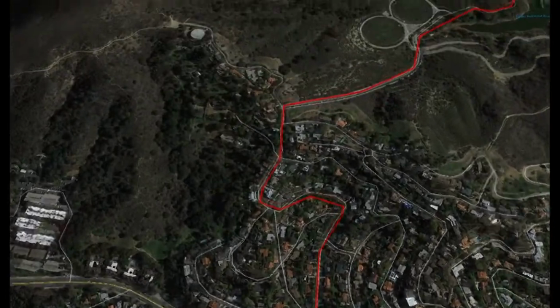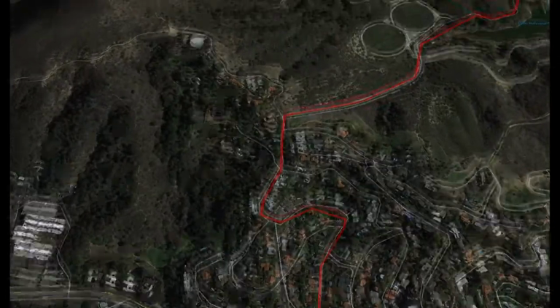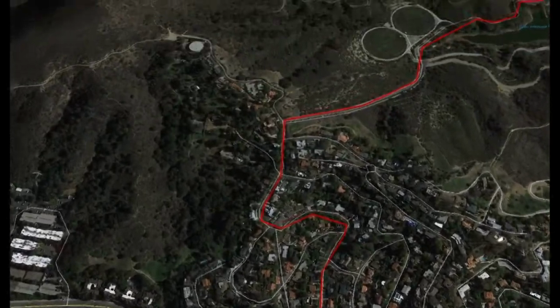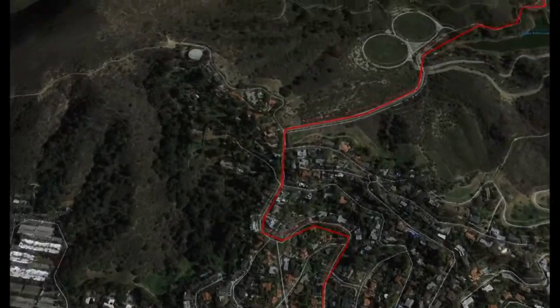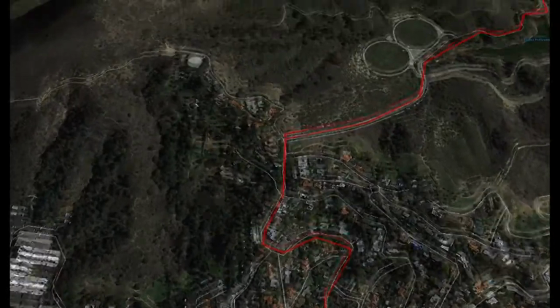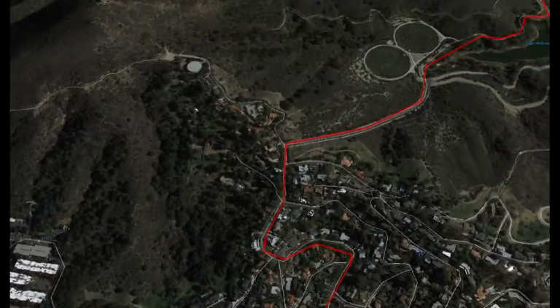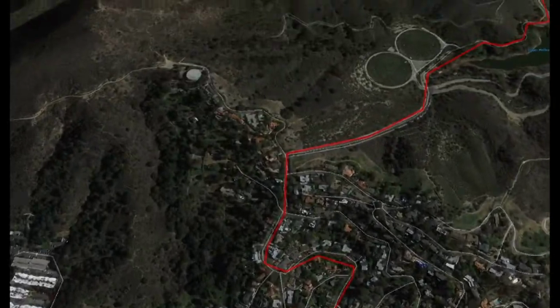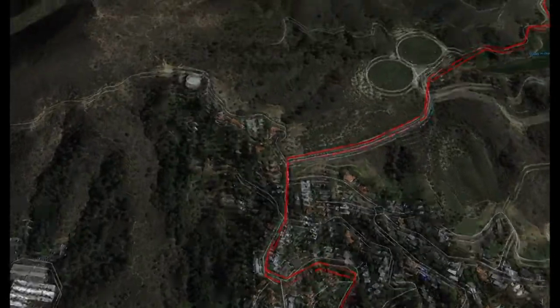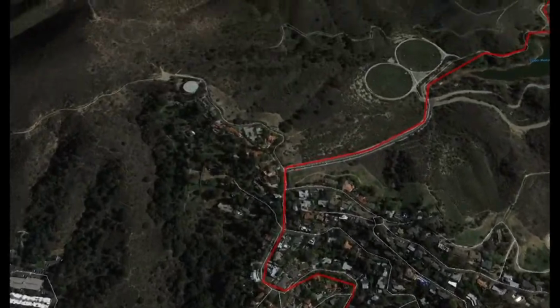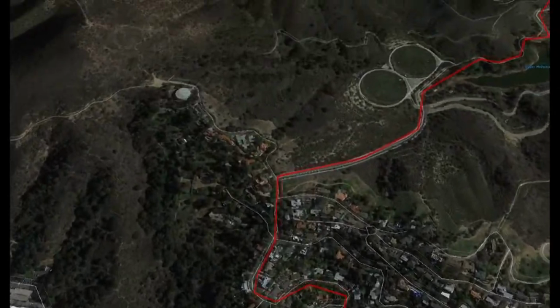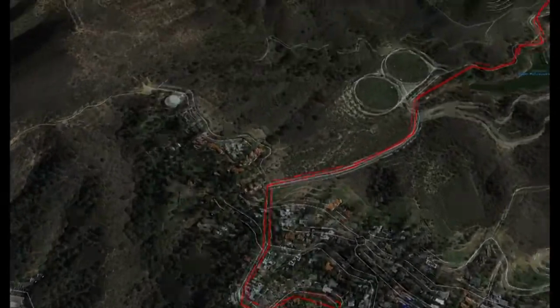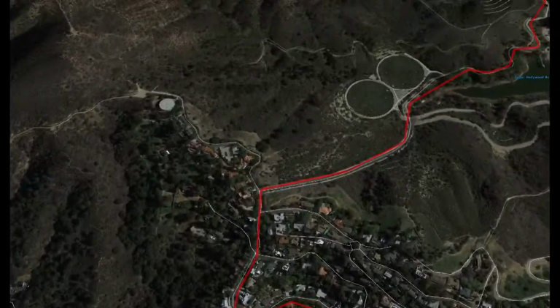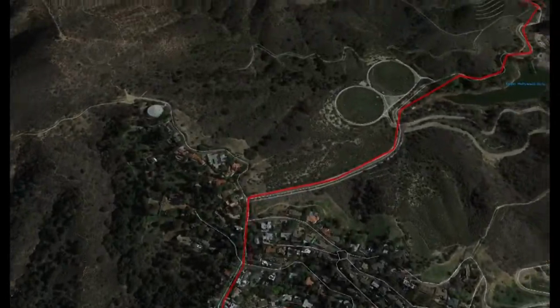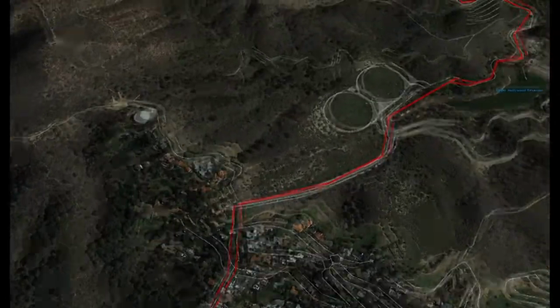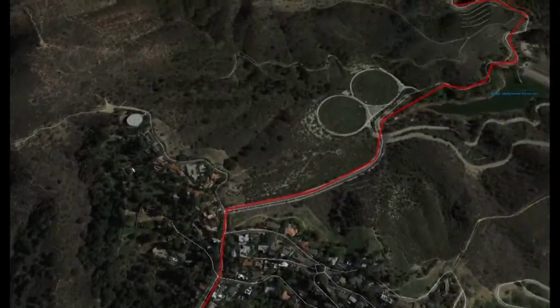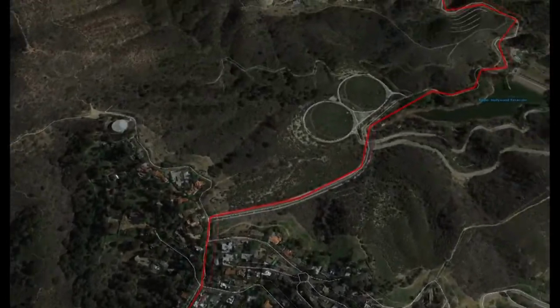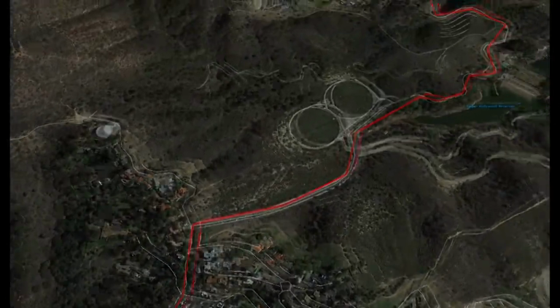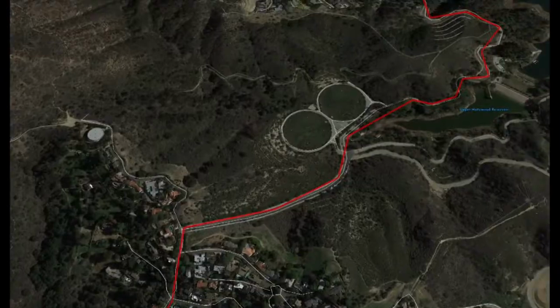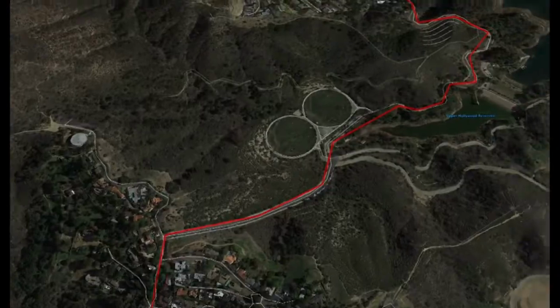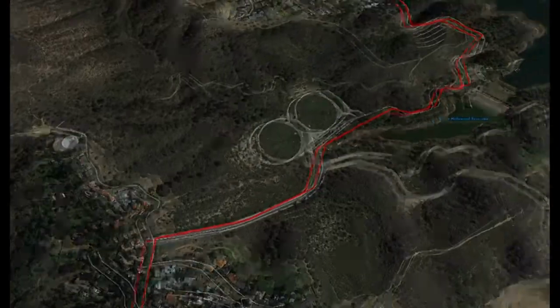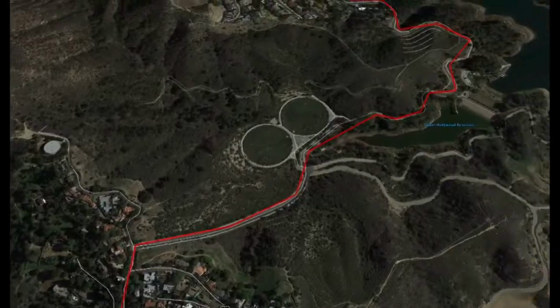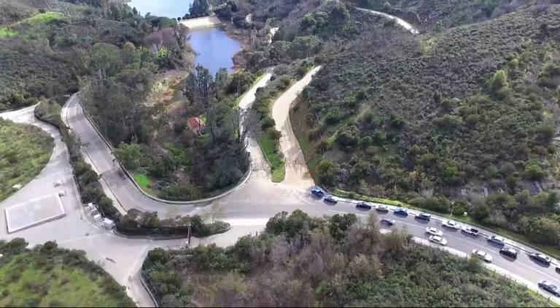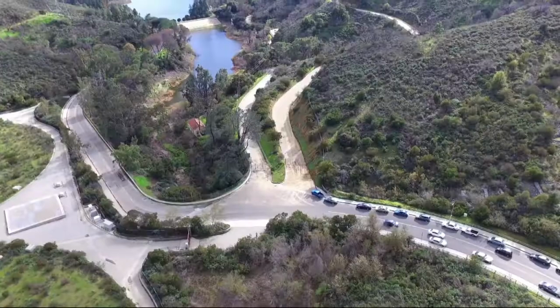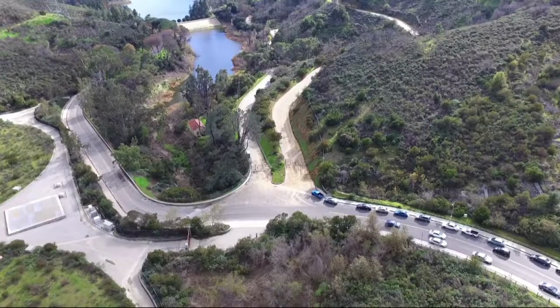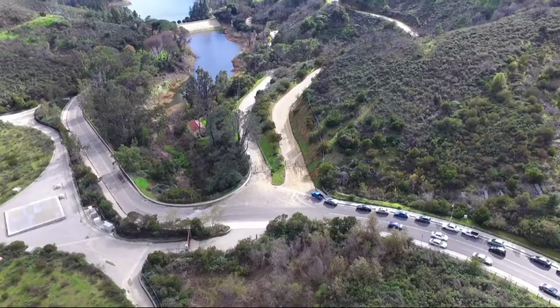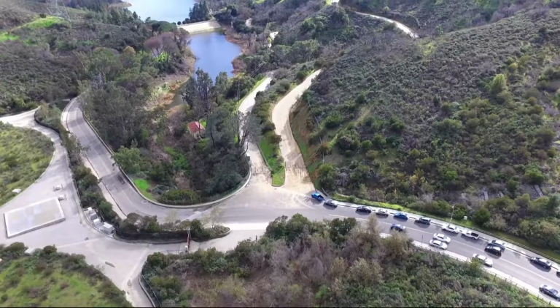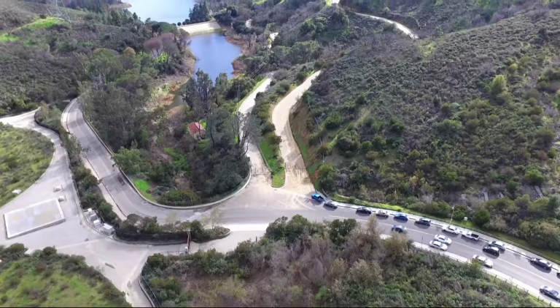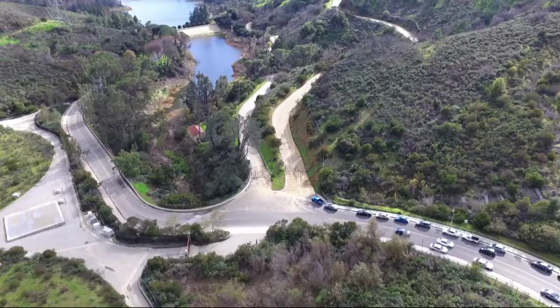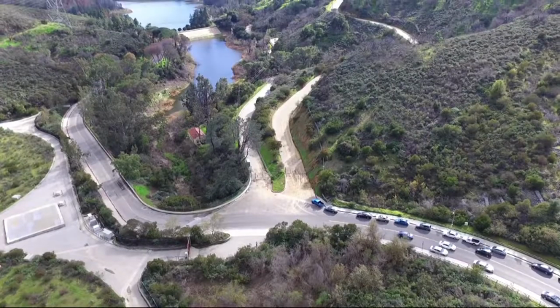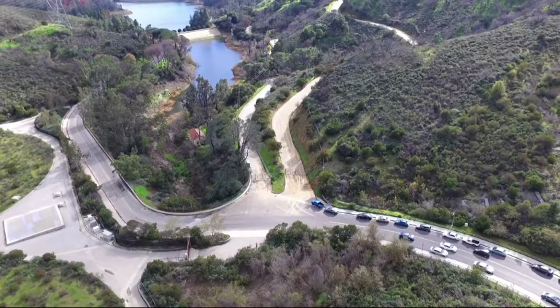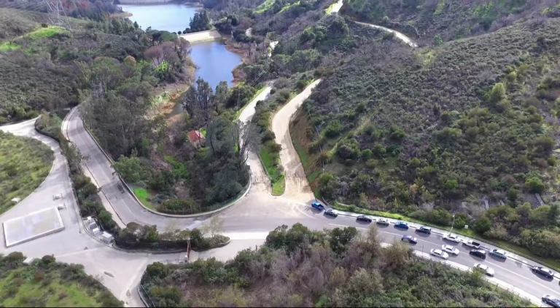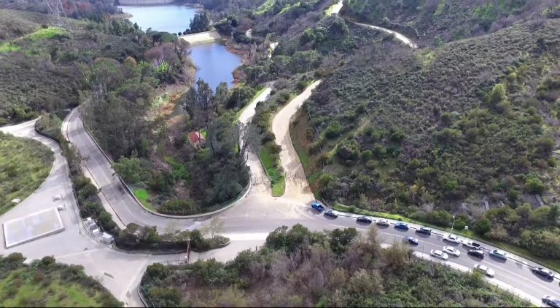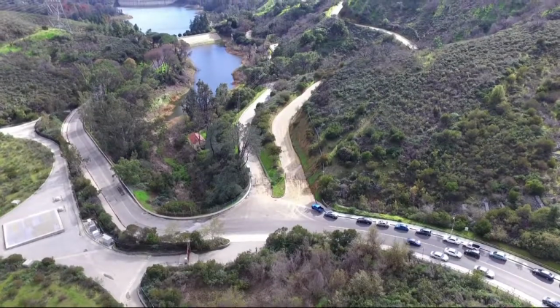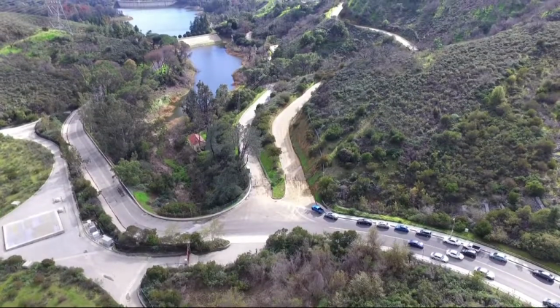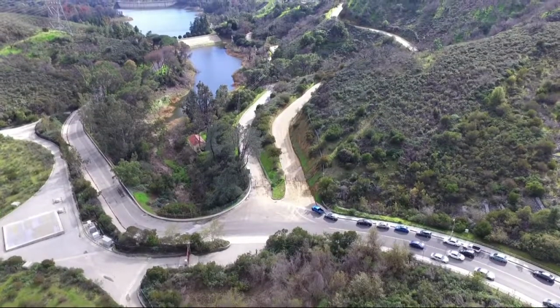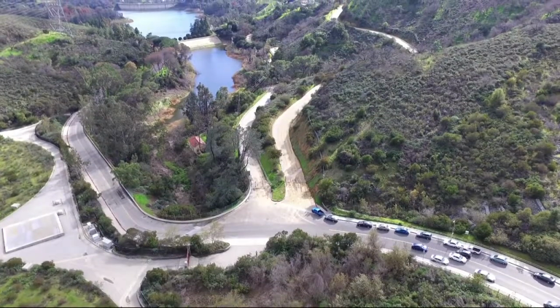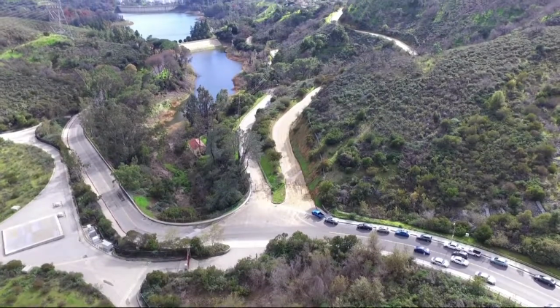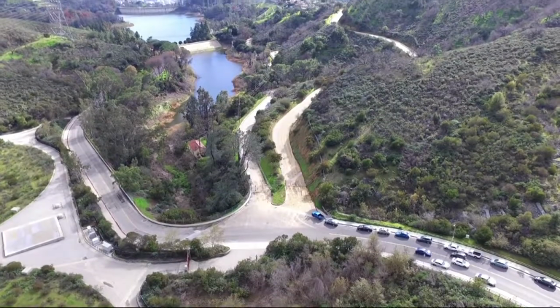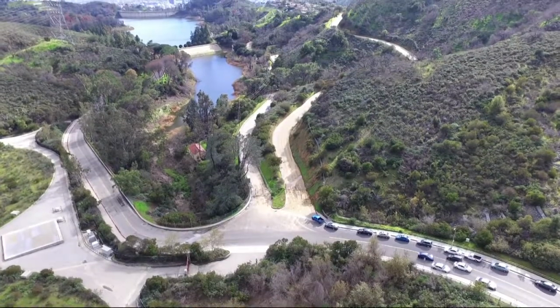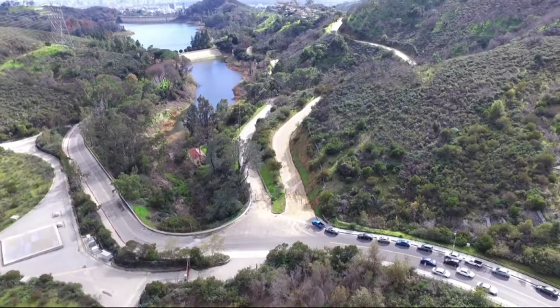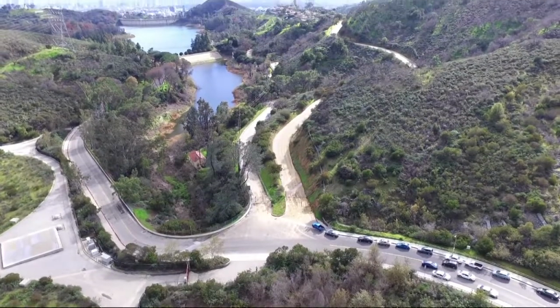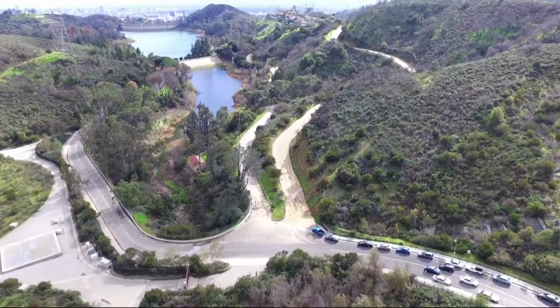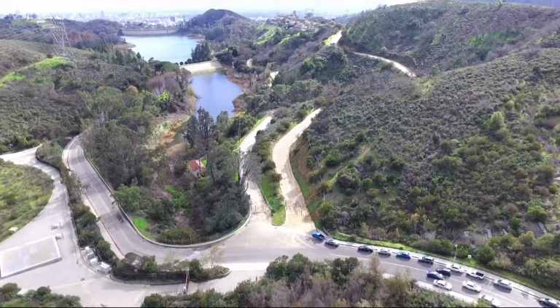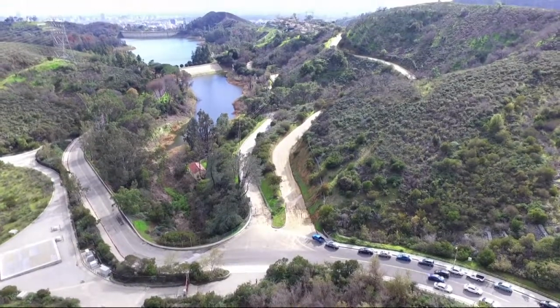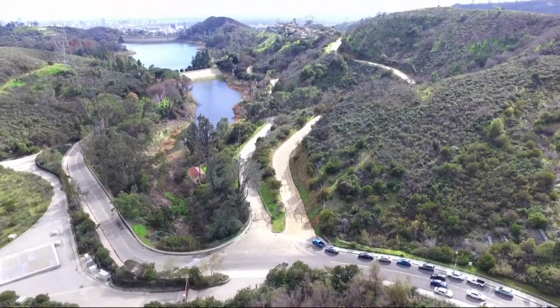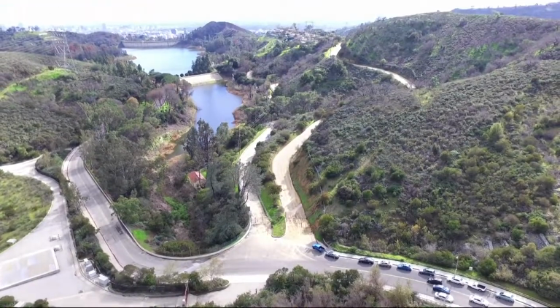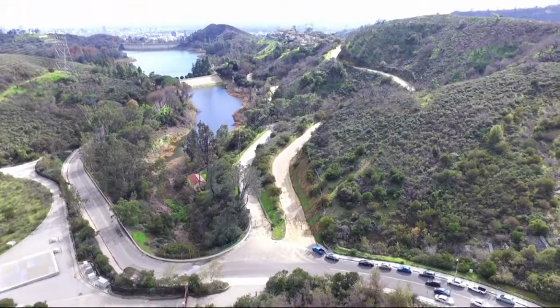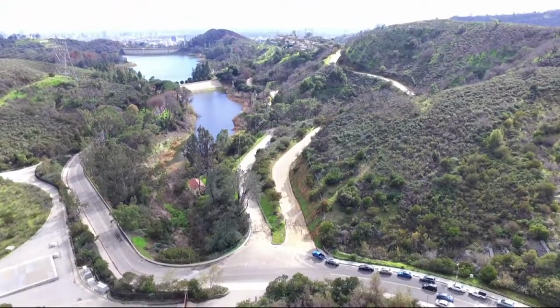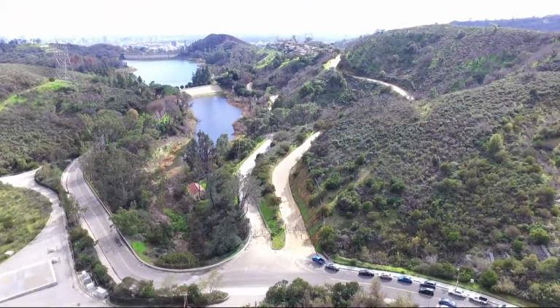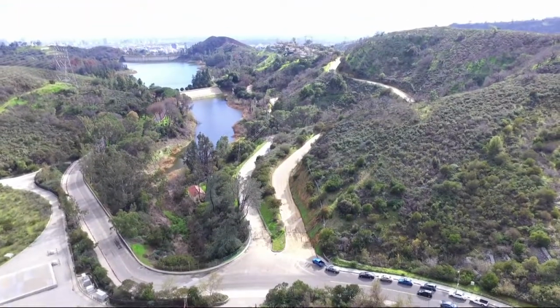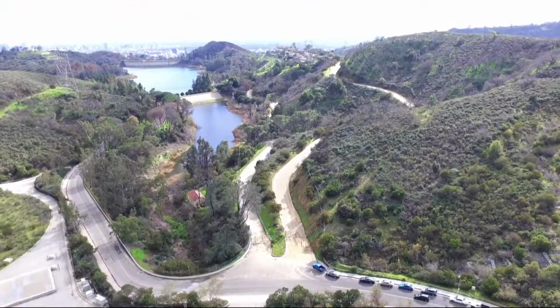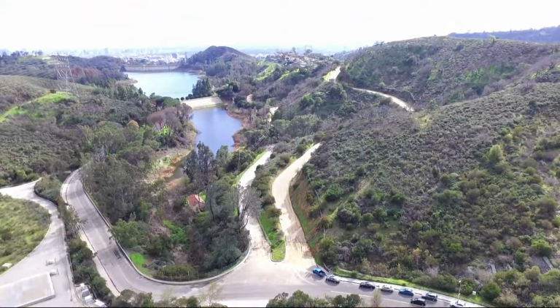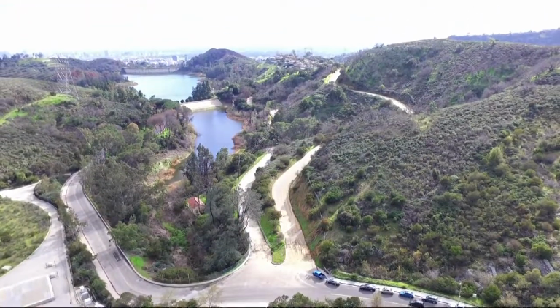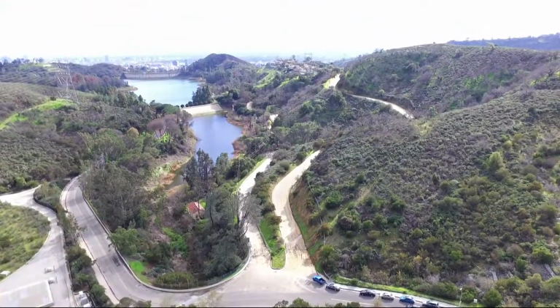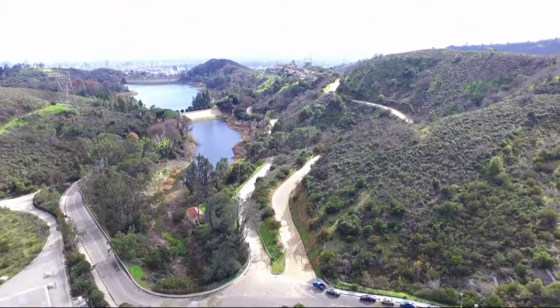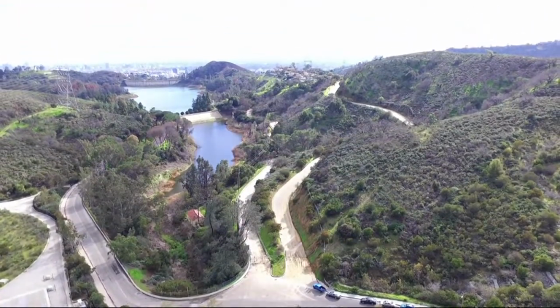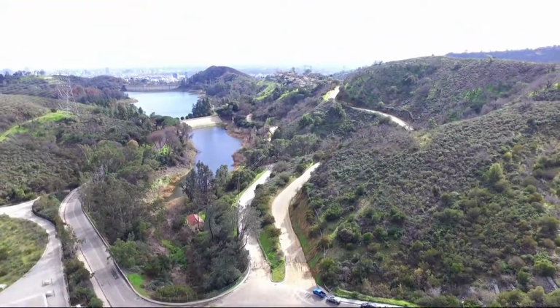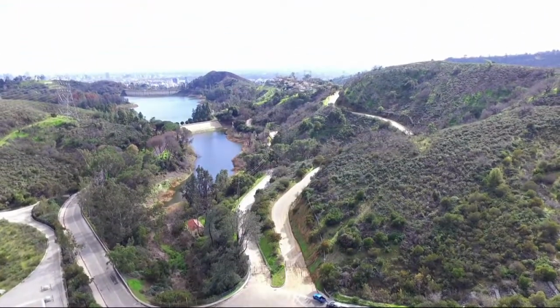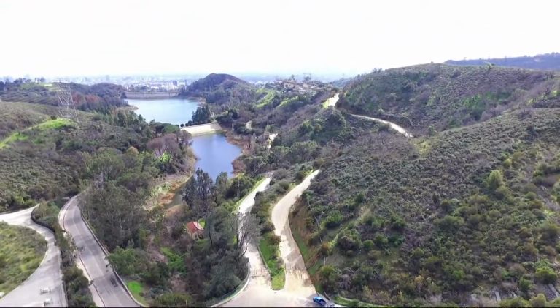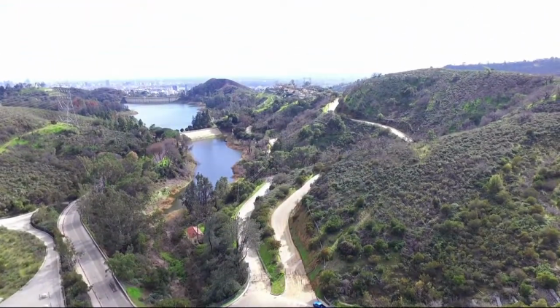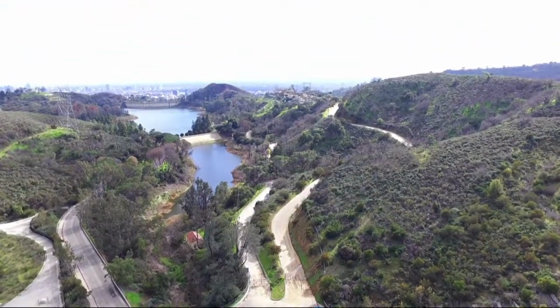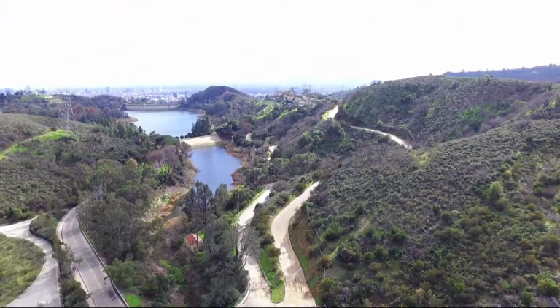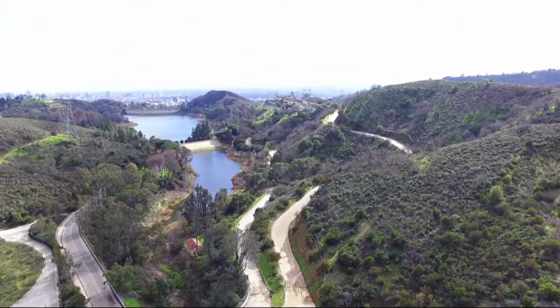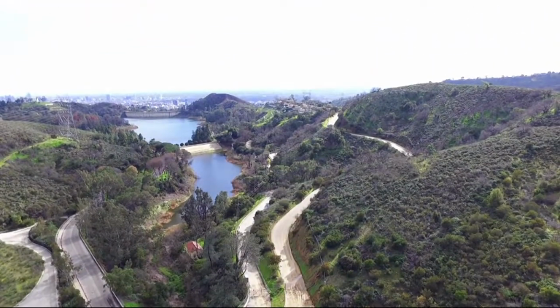Then you turn right at the top of the hill, go downhill, and park your car right there at the bottom of the hill at the beginning of the reservoir.